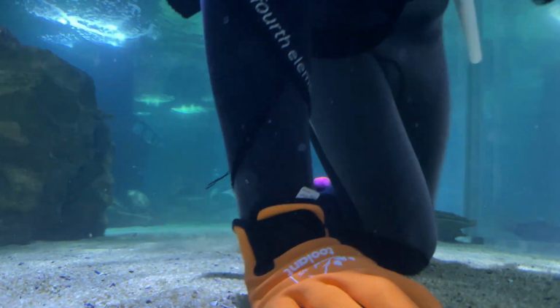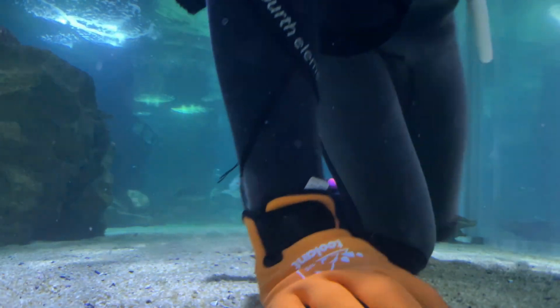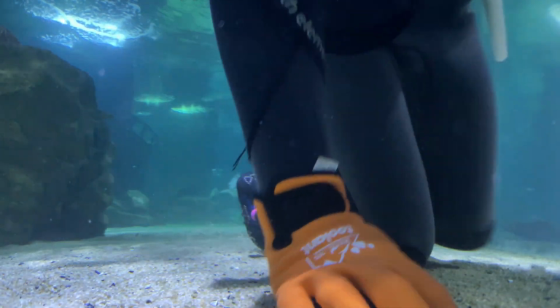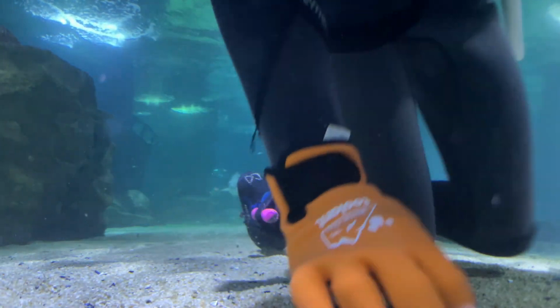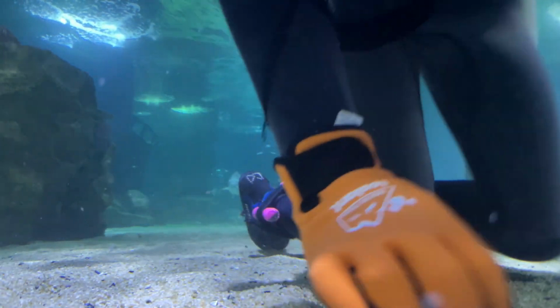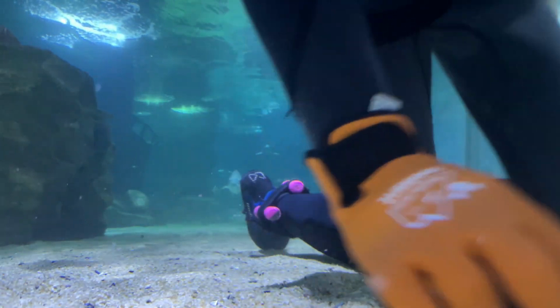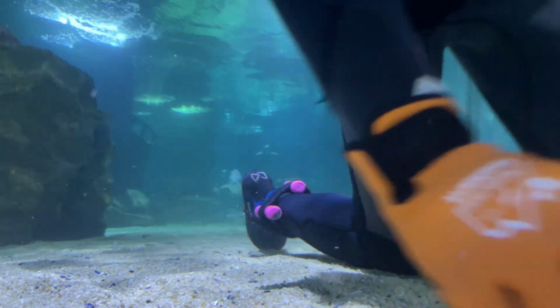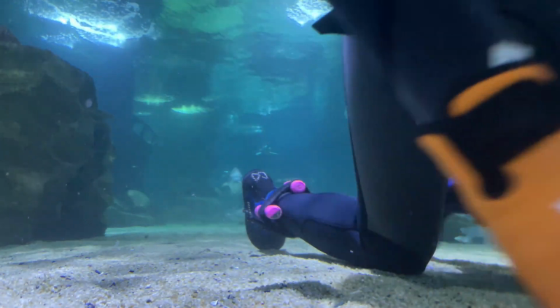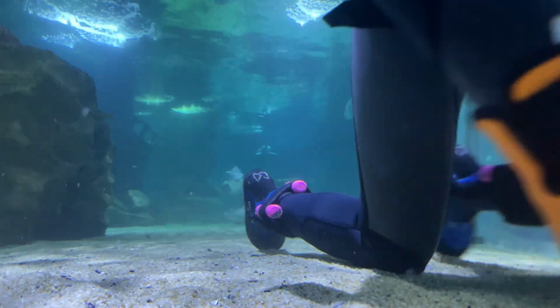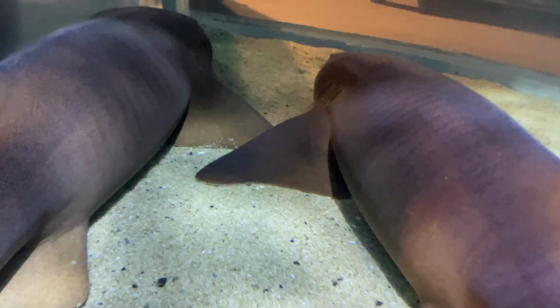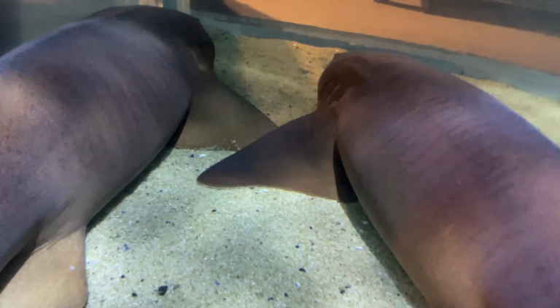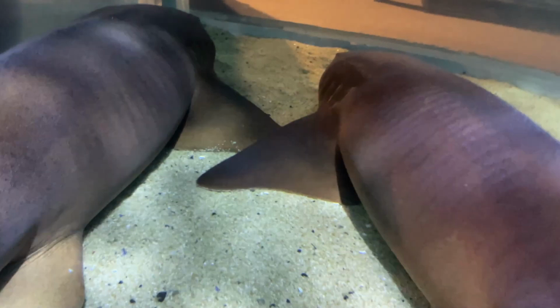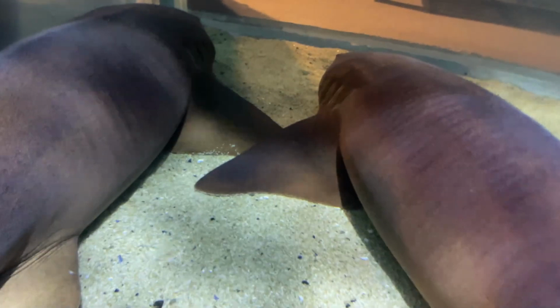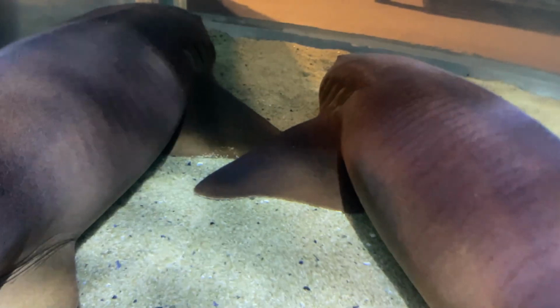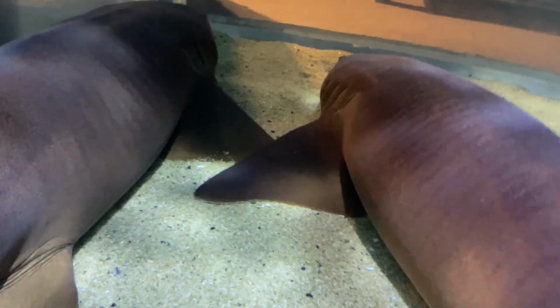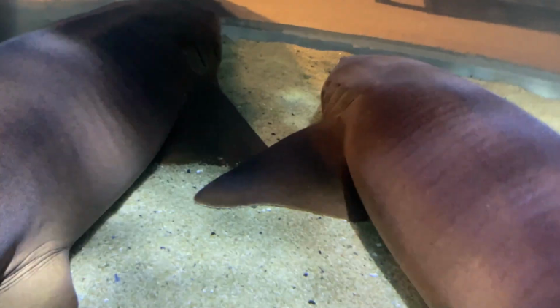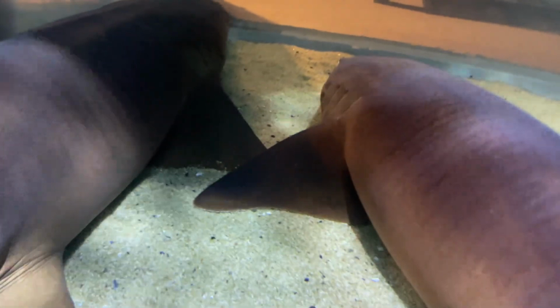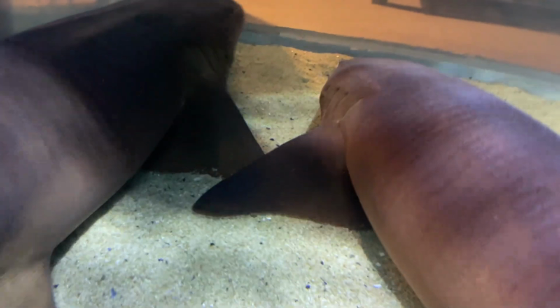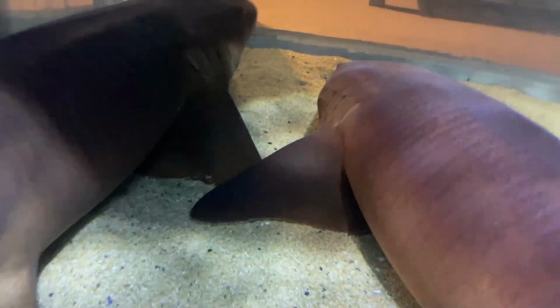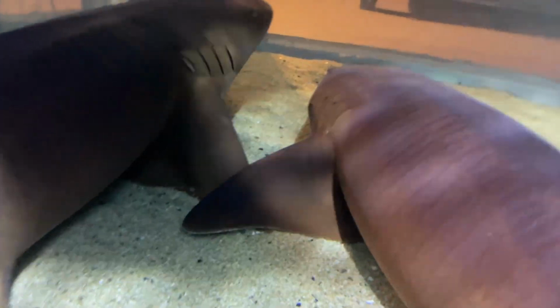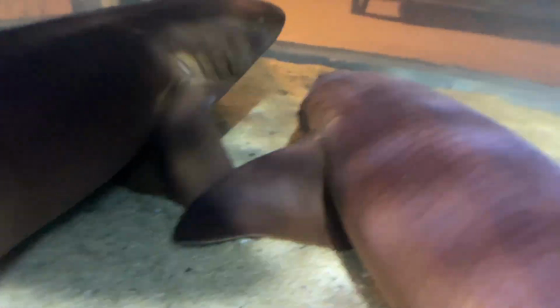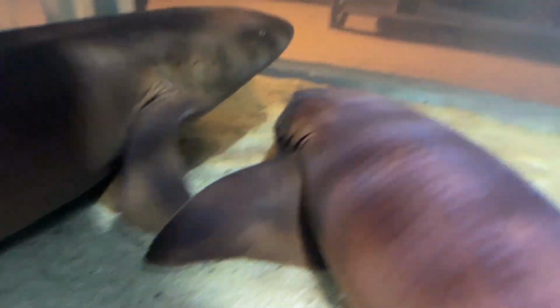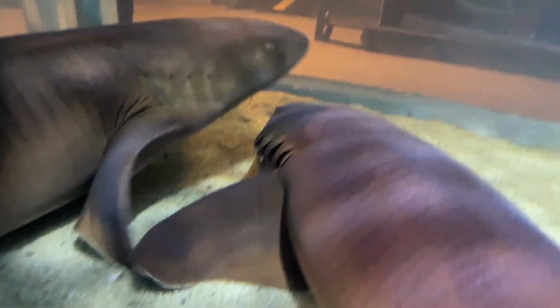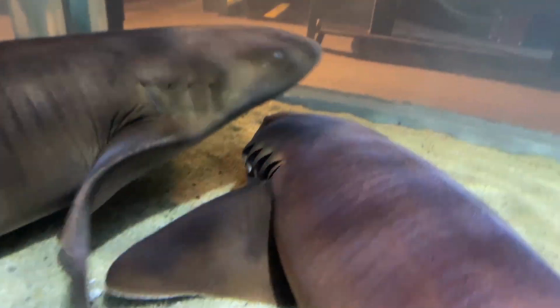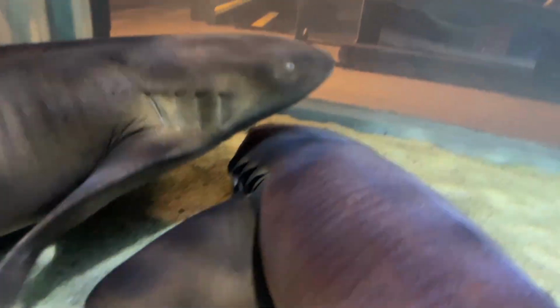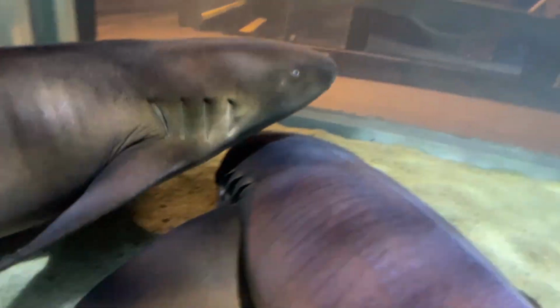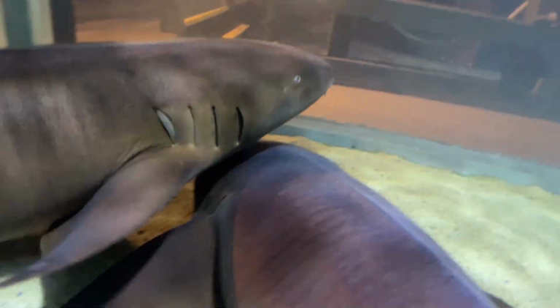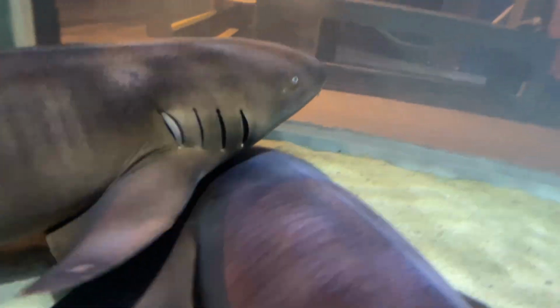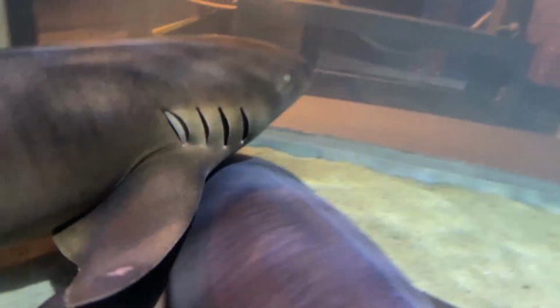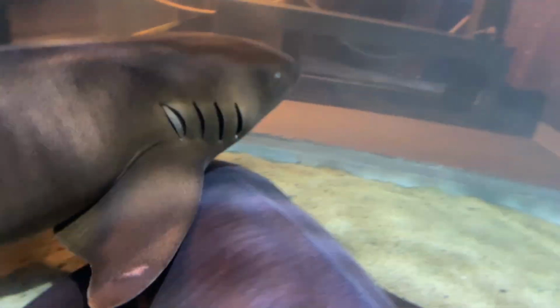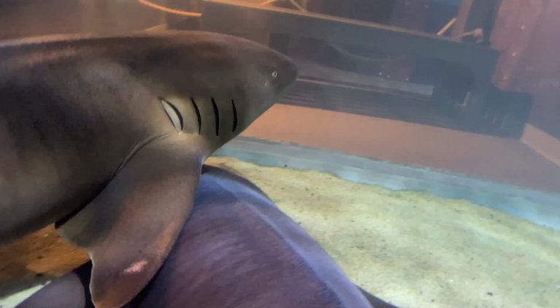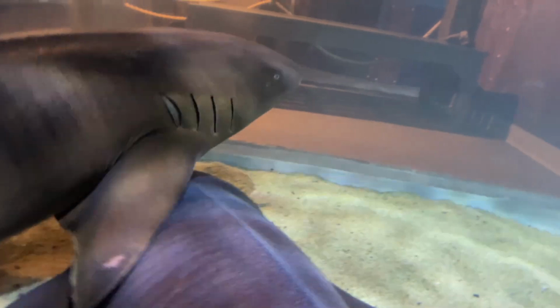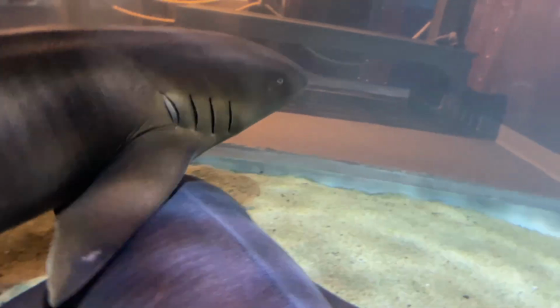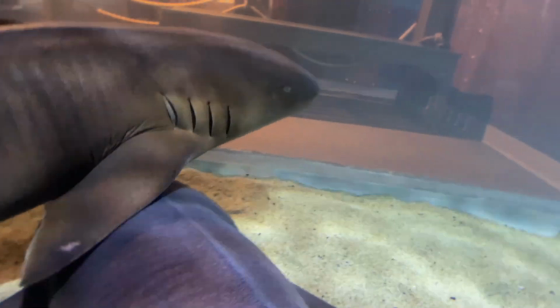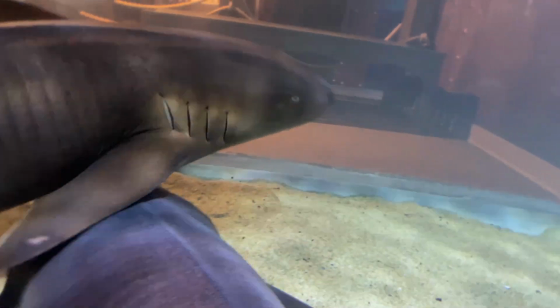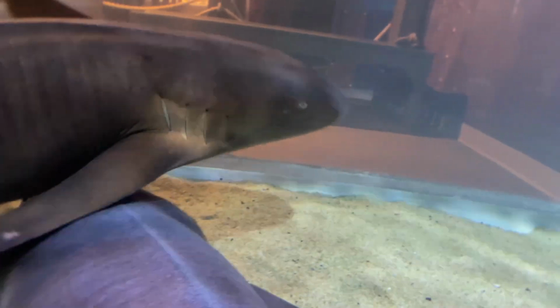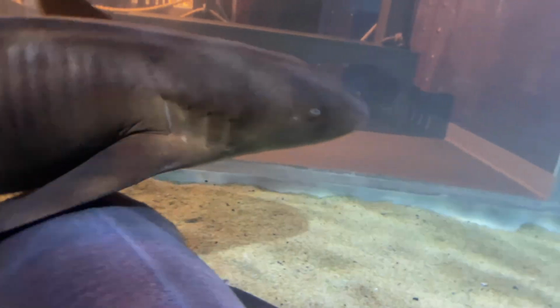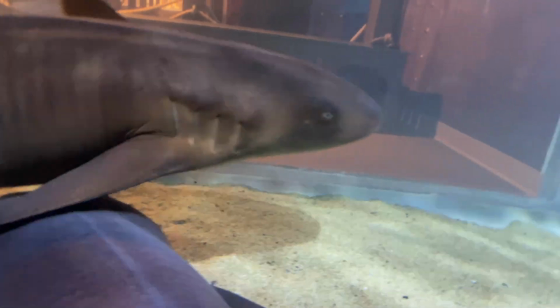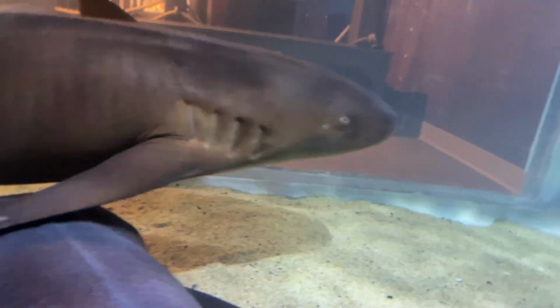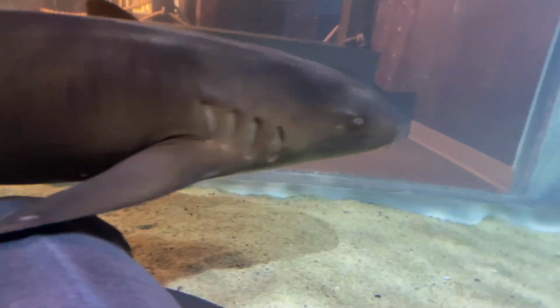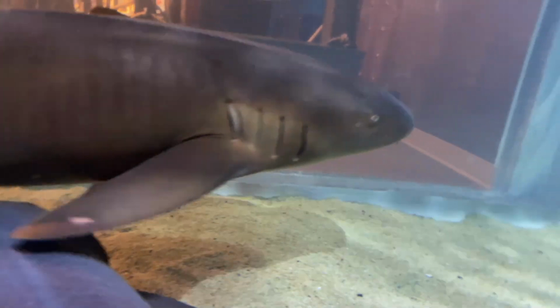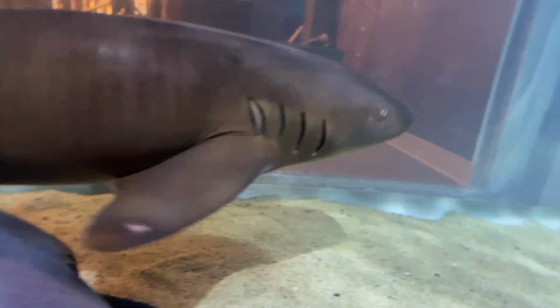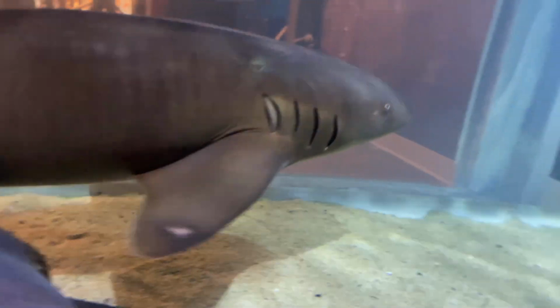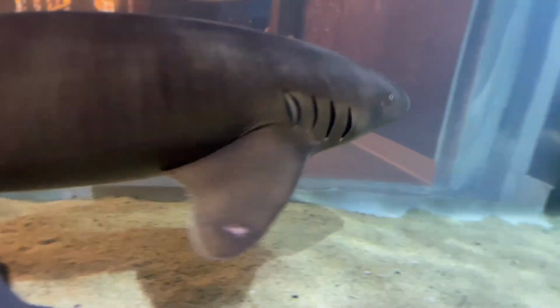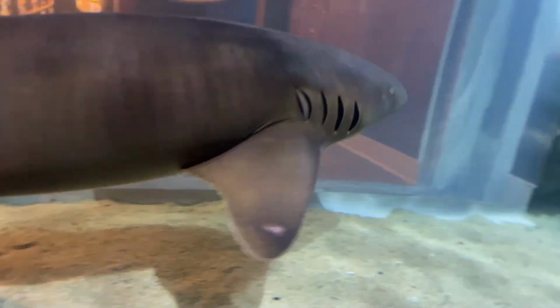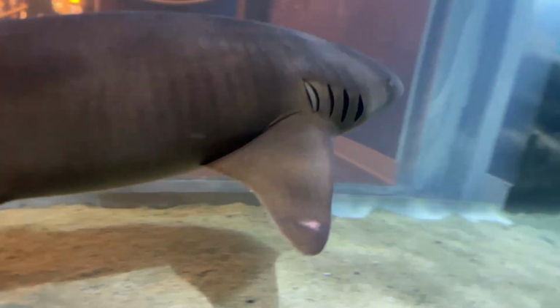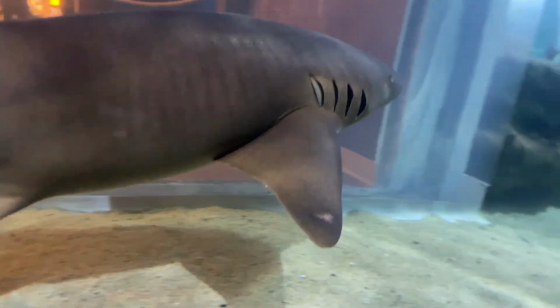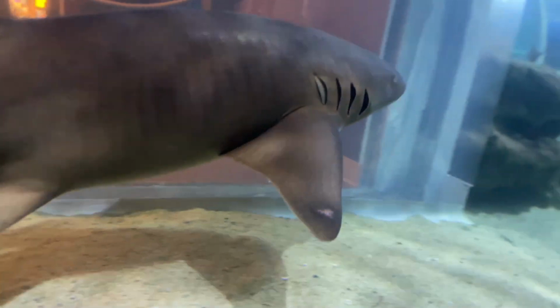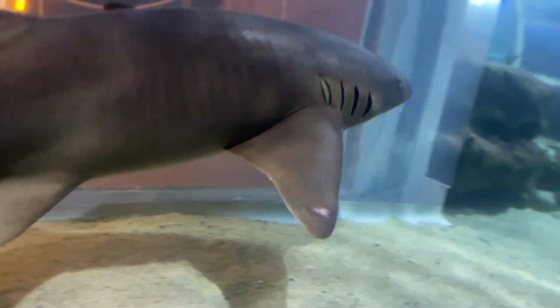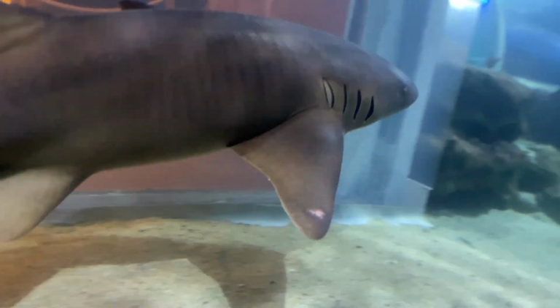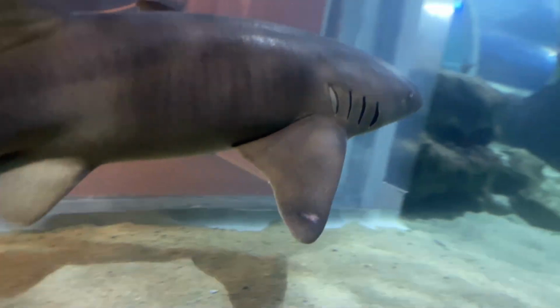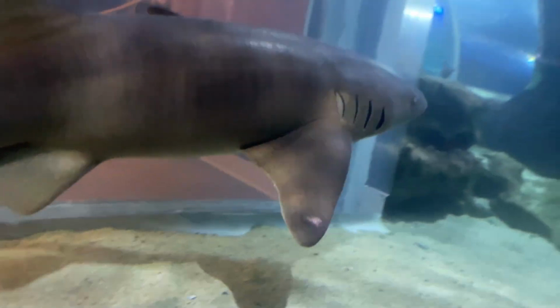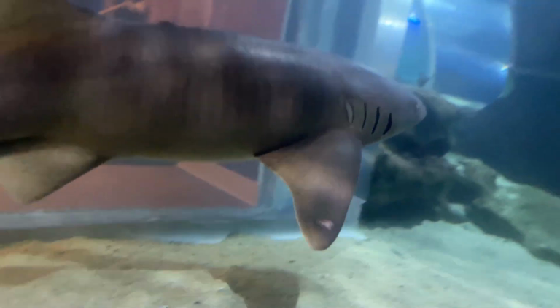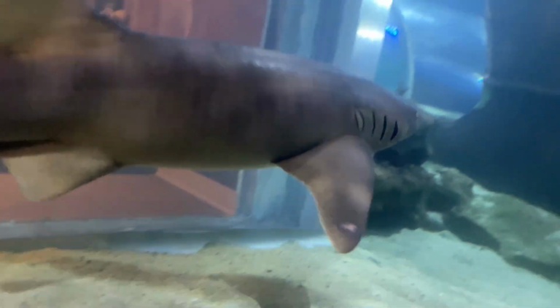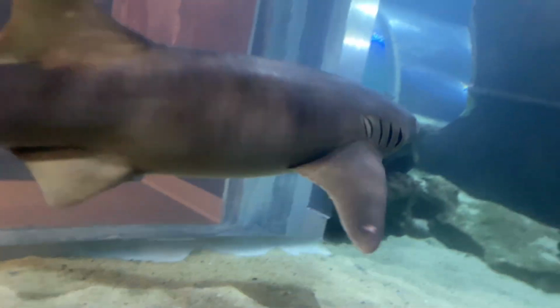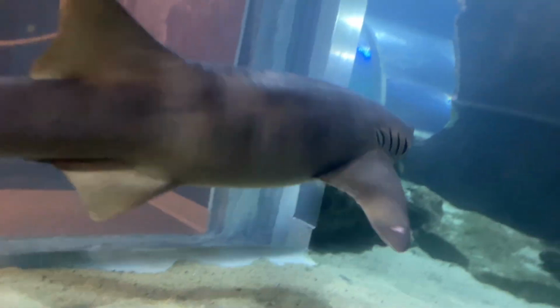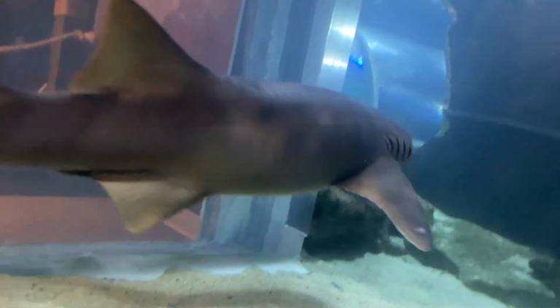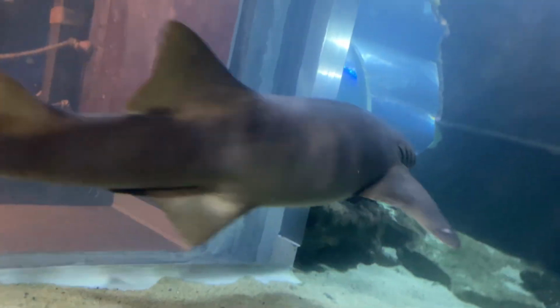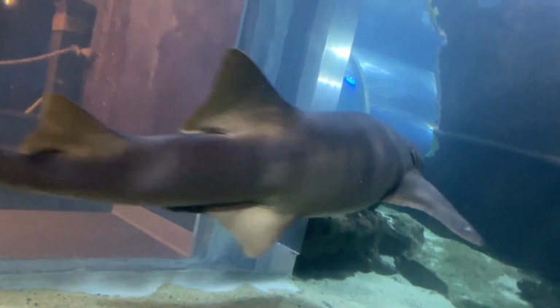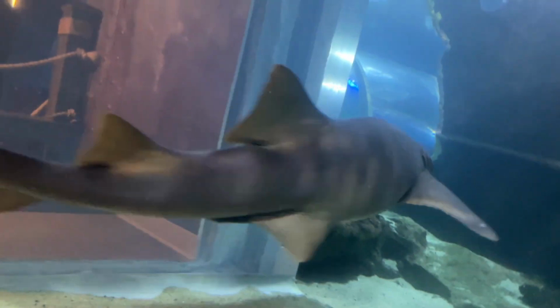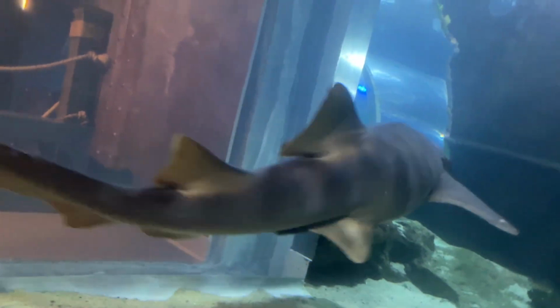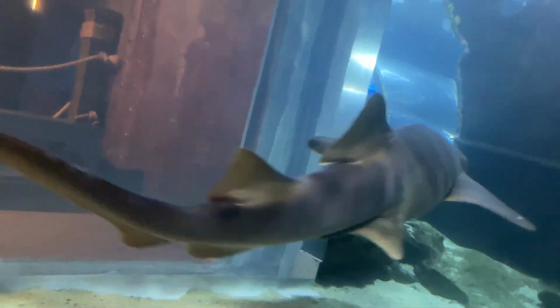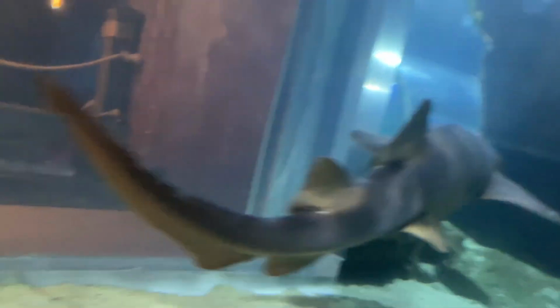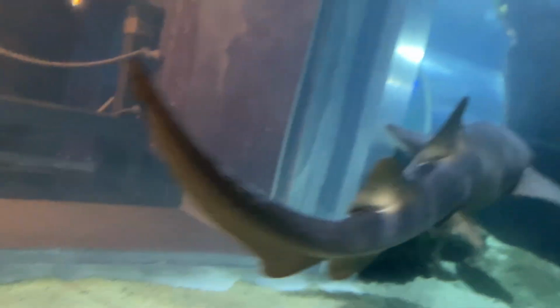We also have nurse sharks in this exhibit. We find their teeth occasionally too. Their teeth are a little bit smaller and a little bit more used for crushing.